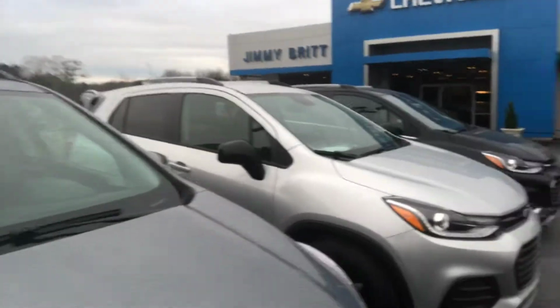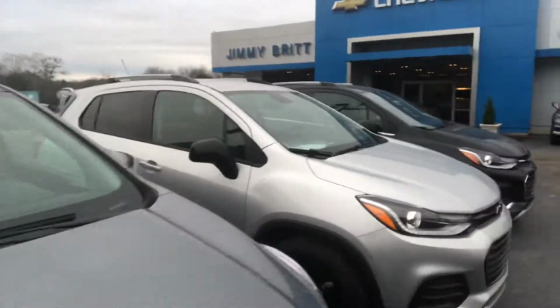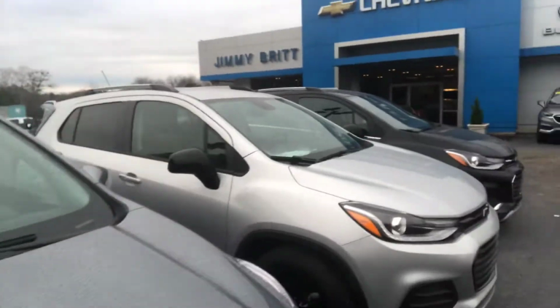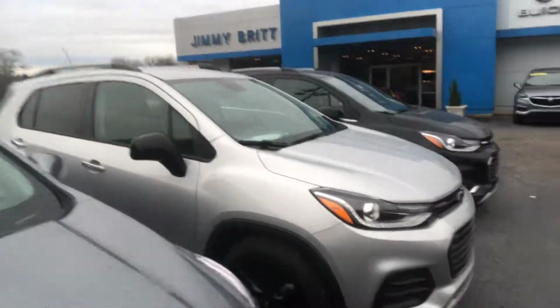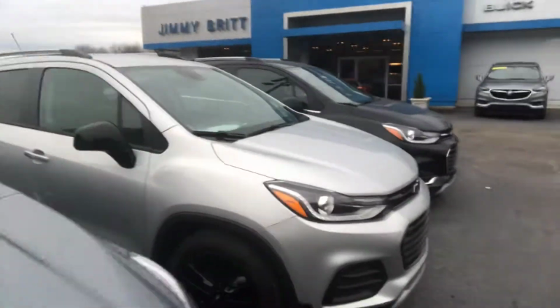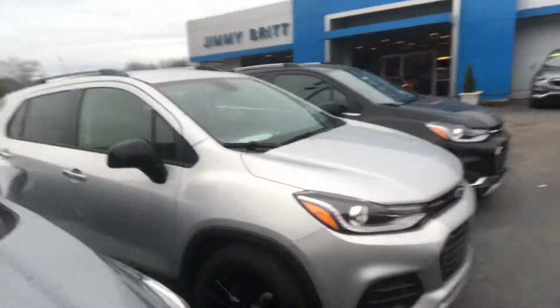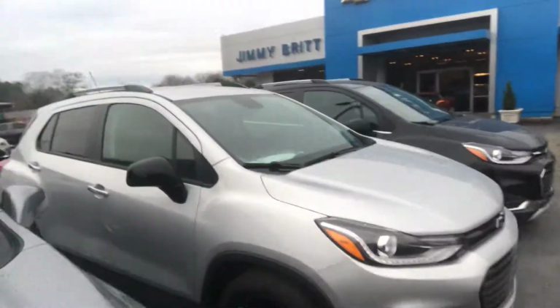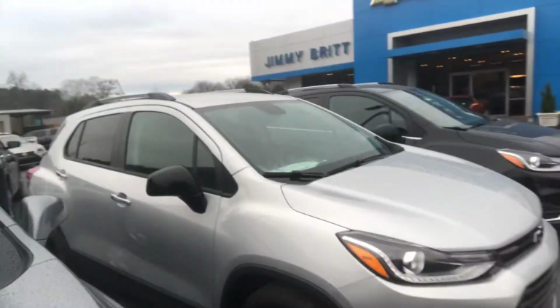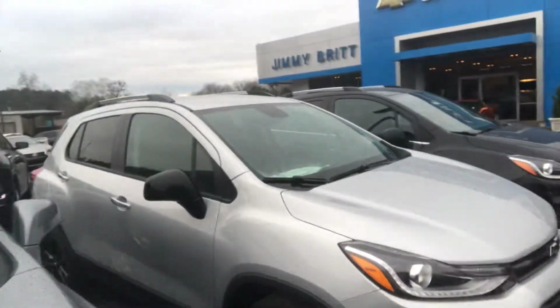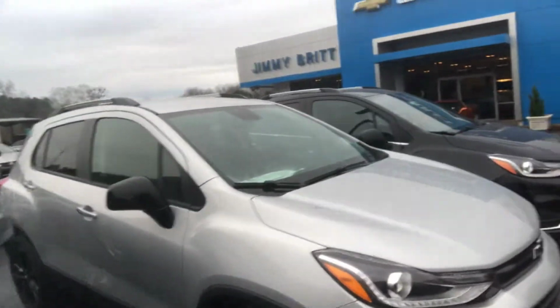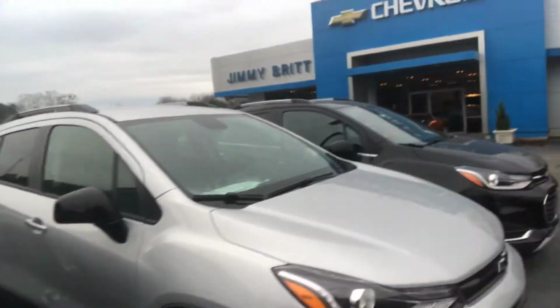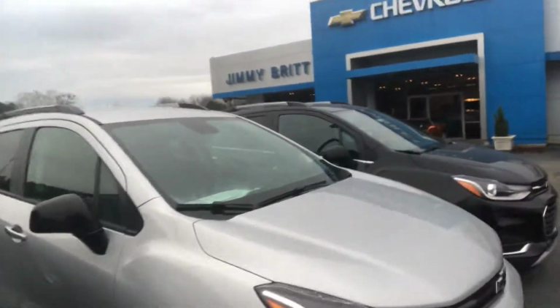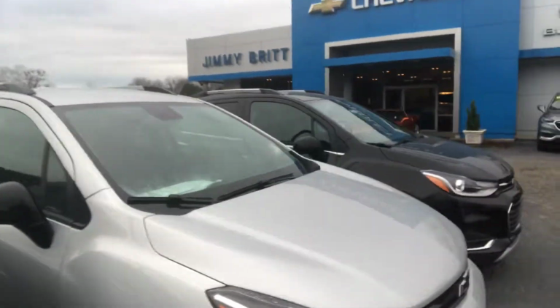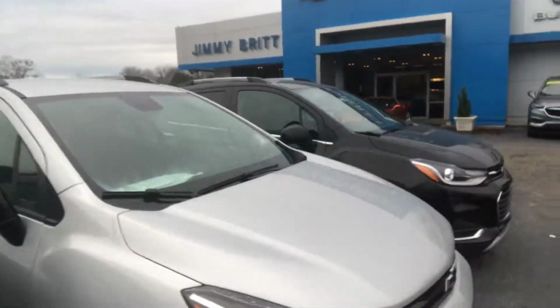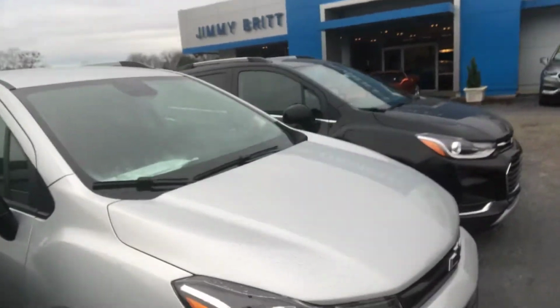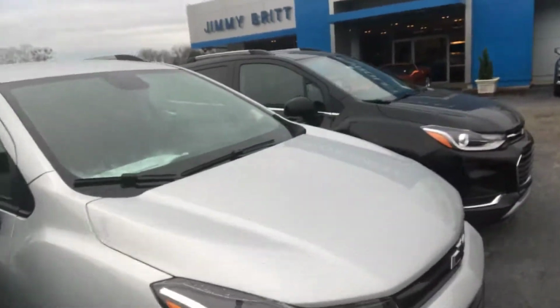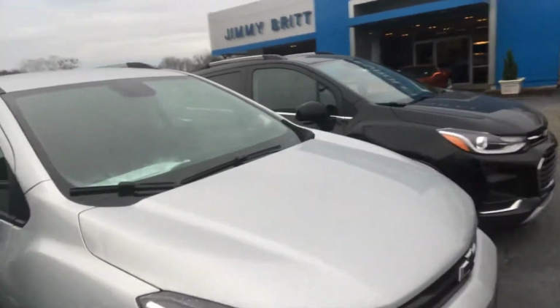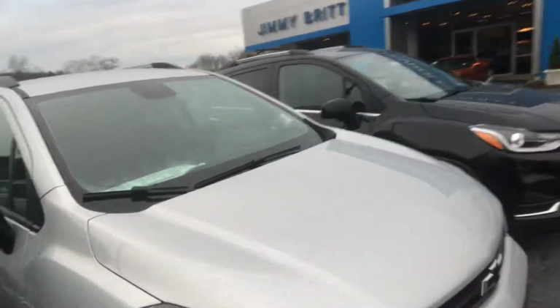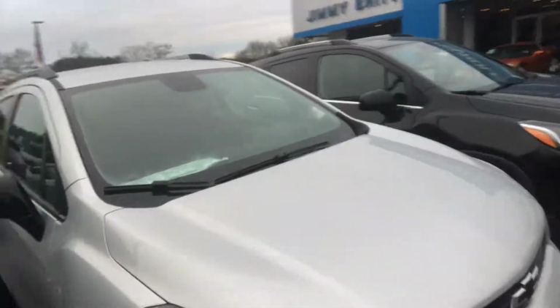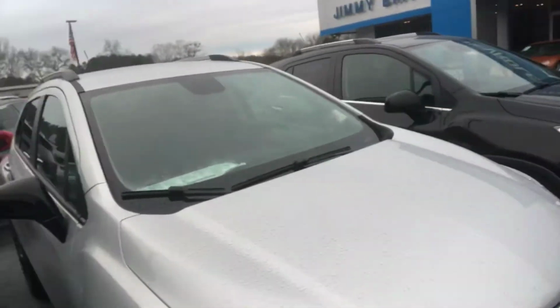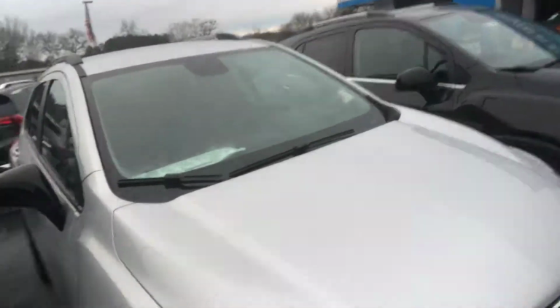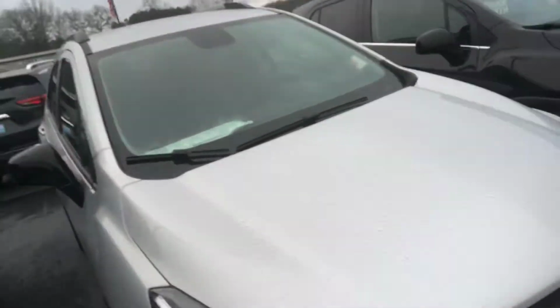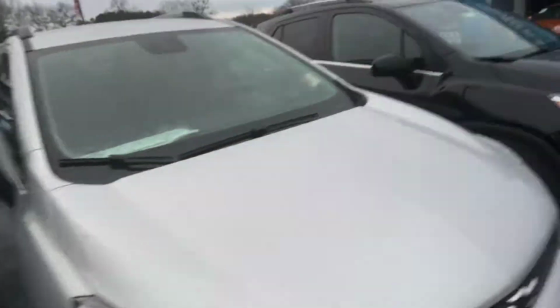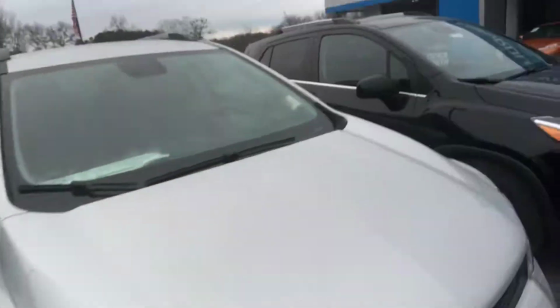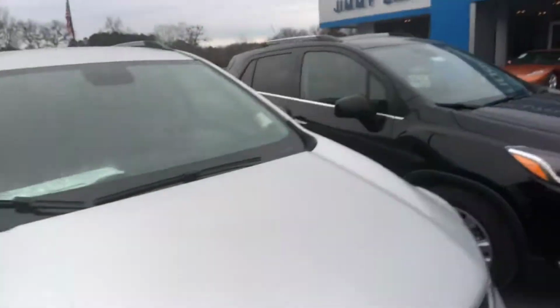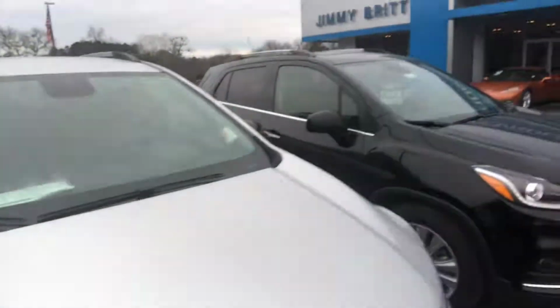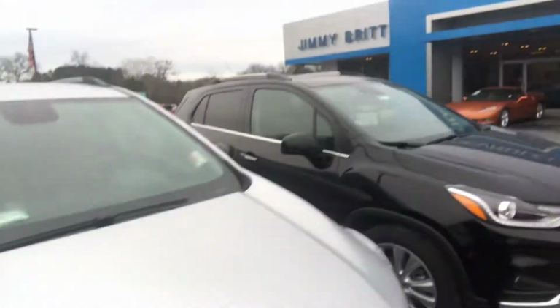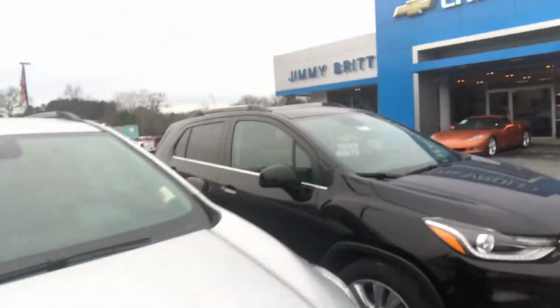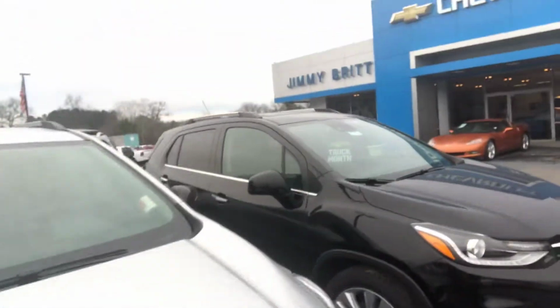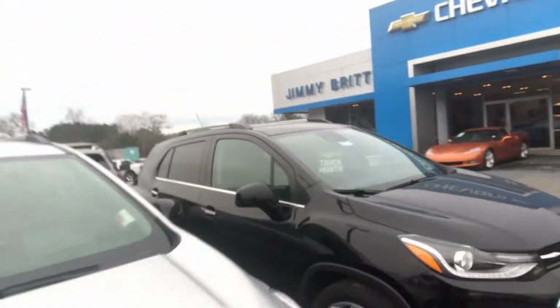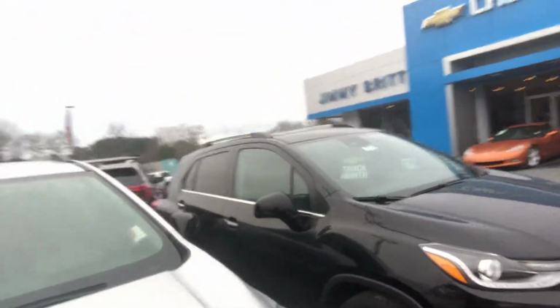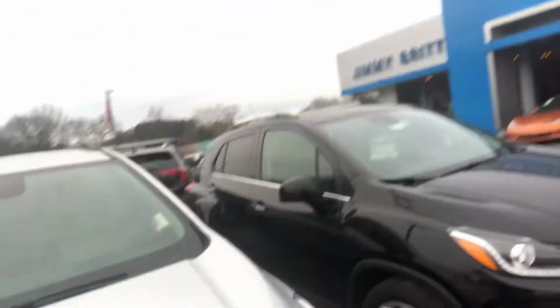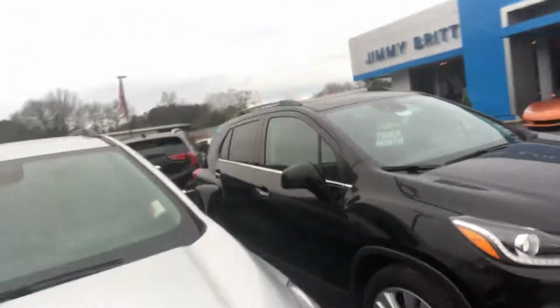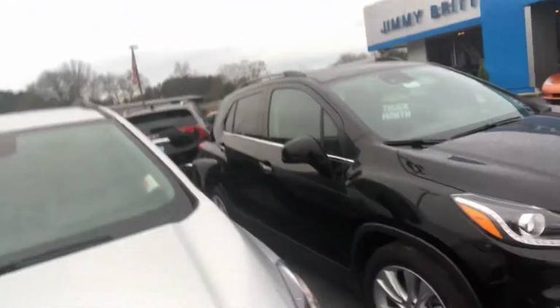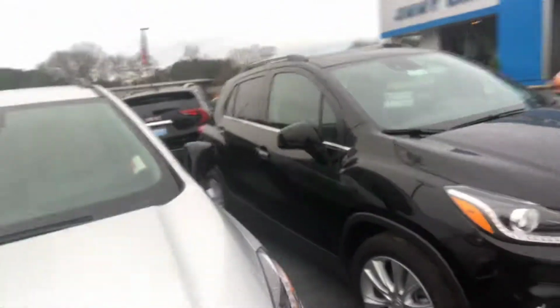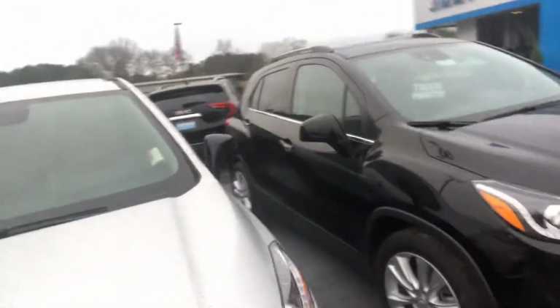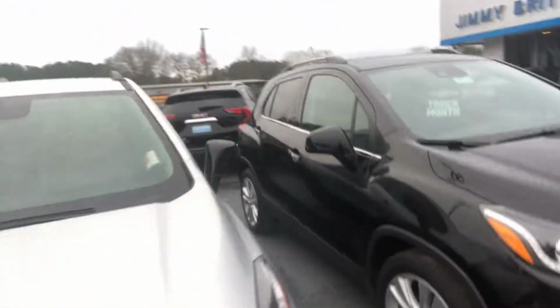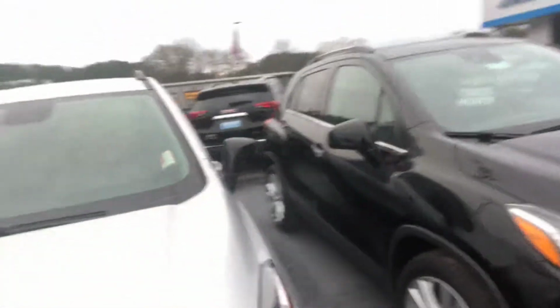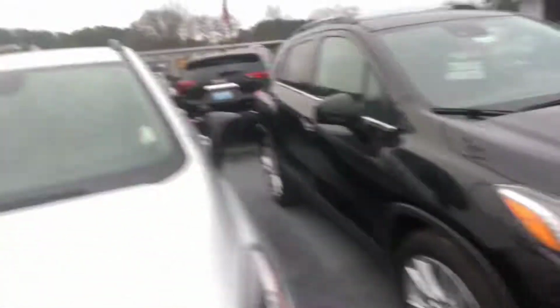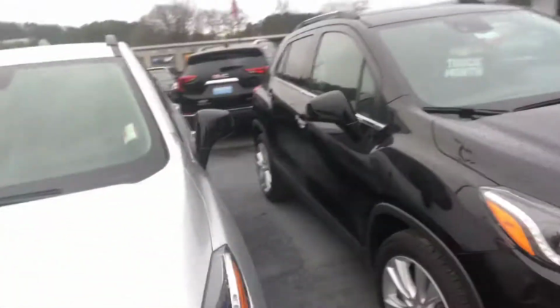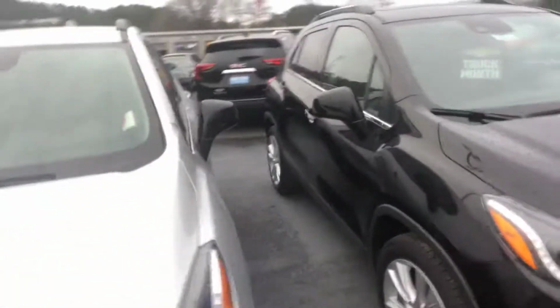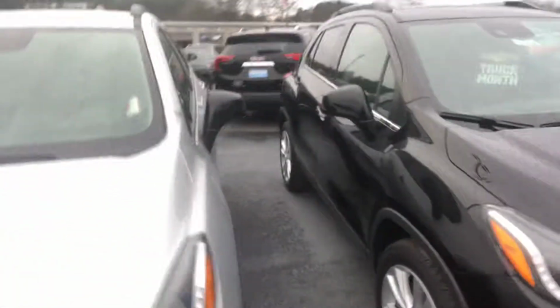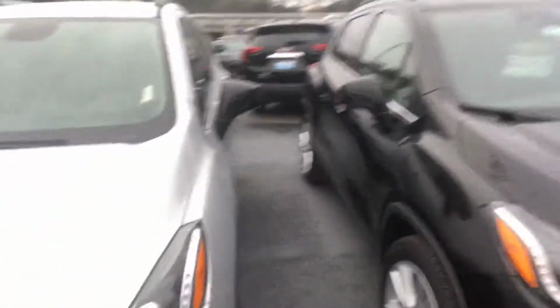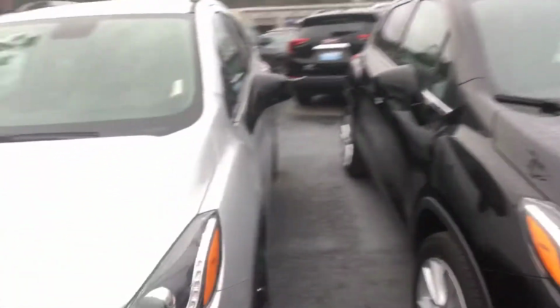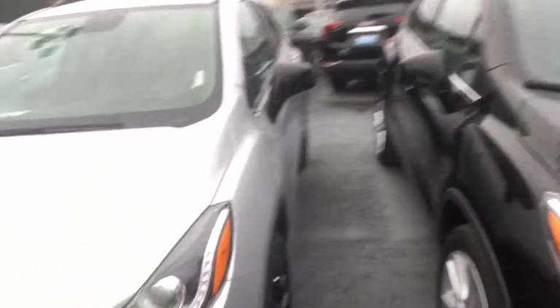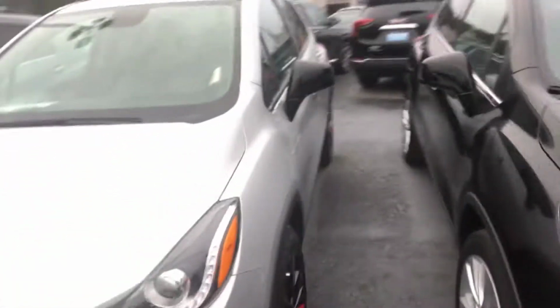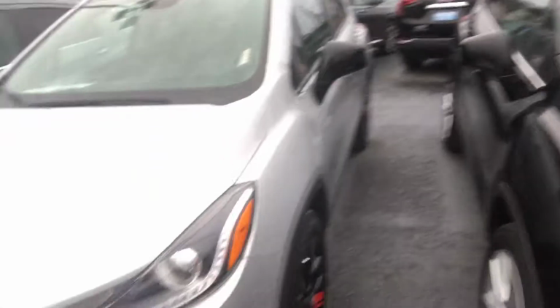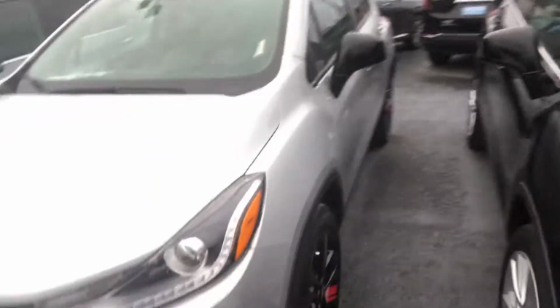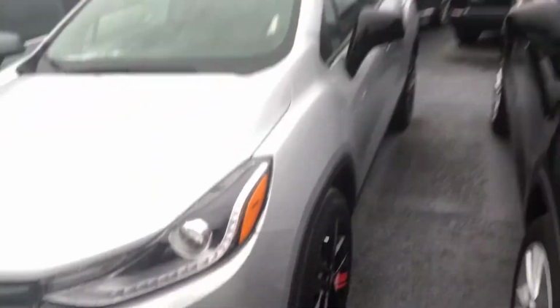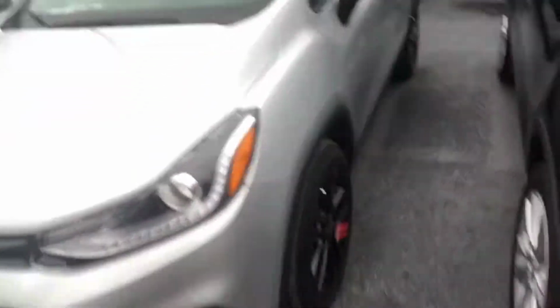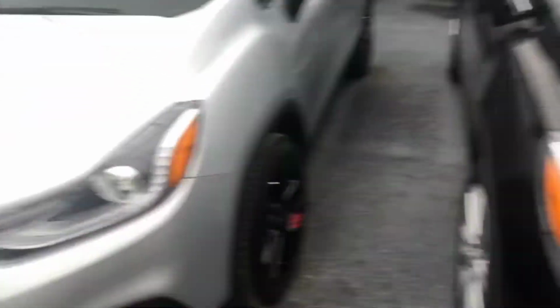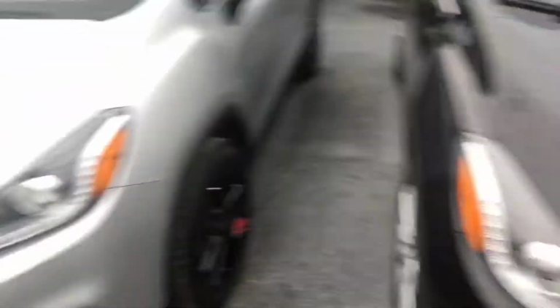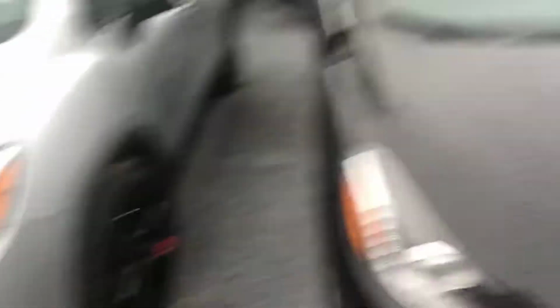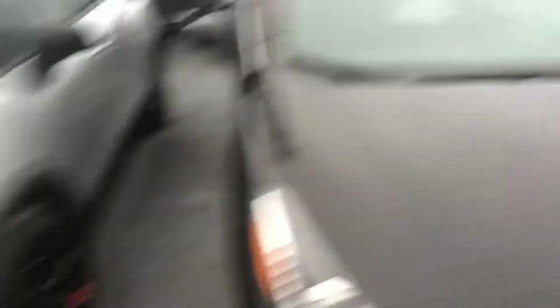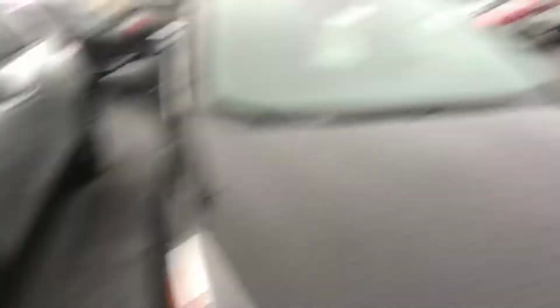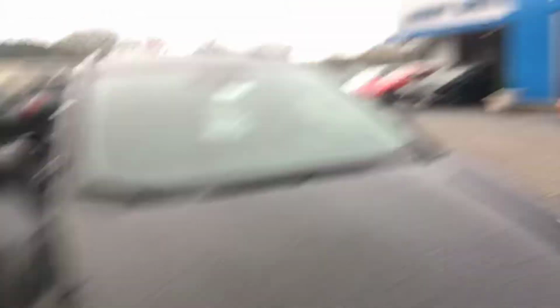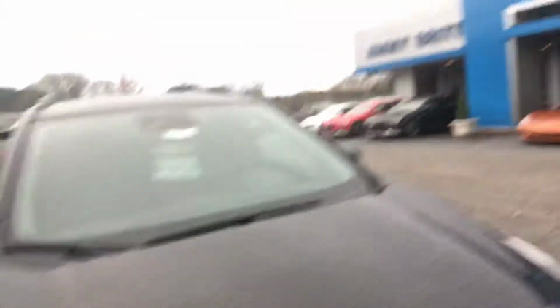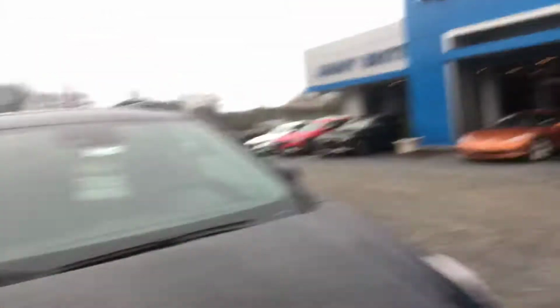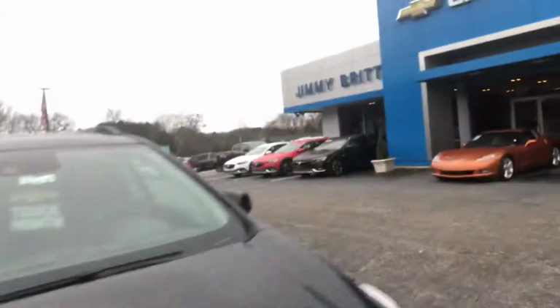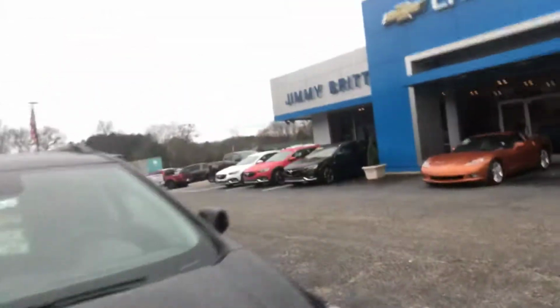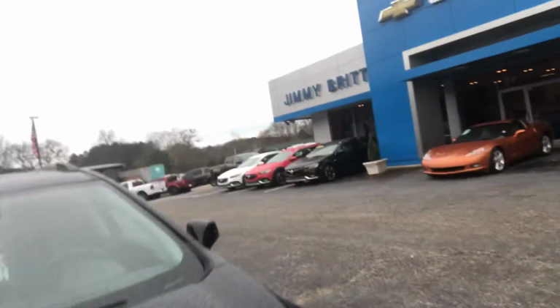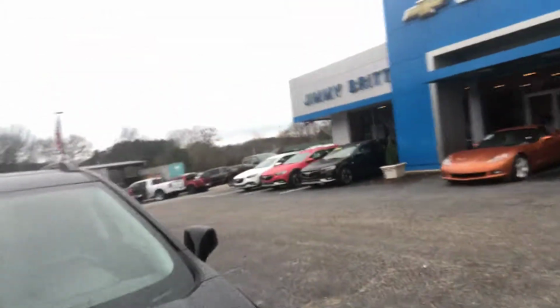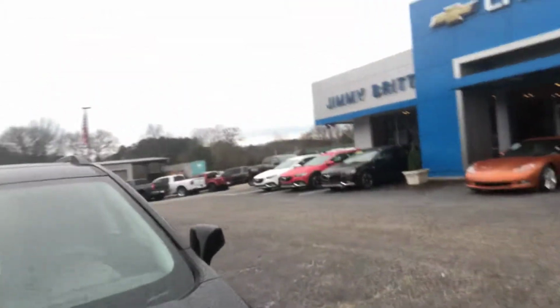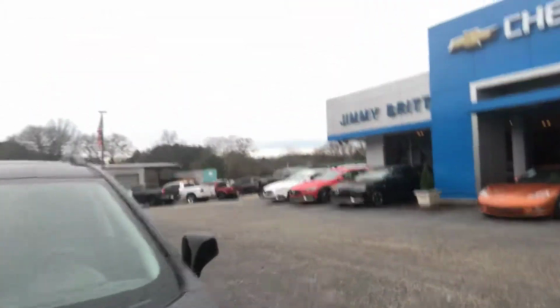Here's a look at a couple of the ones that we have, including that one with the Redline Edition. Definitely sharp looking vehicles.